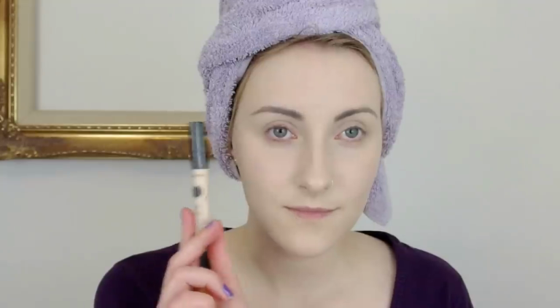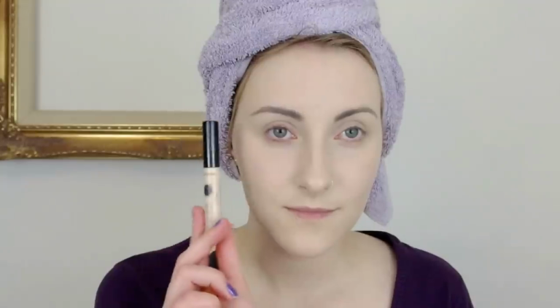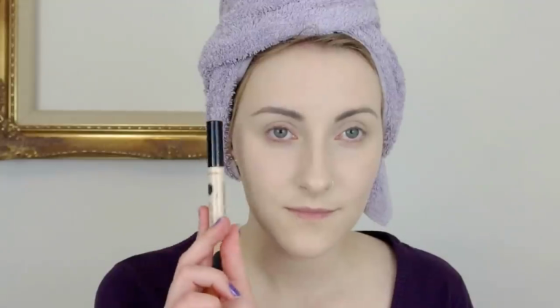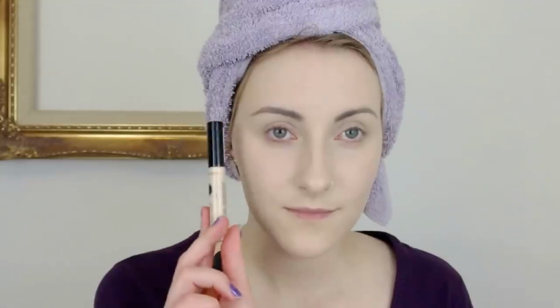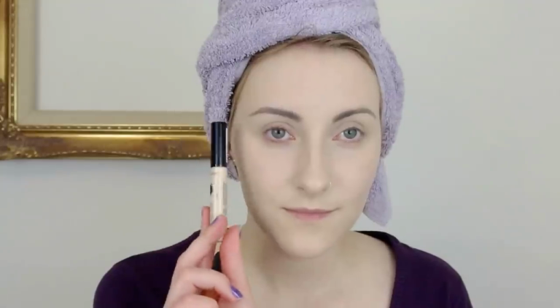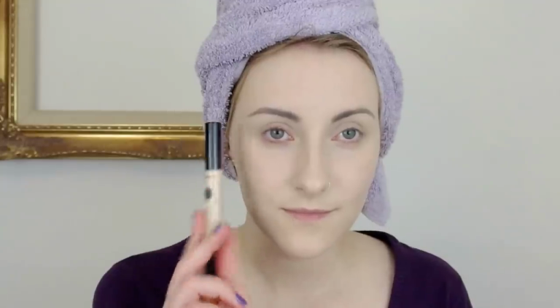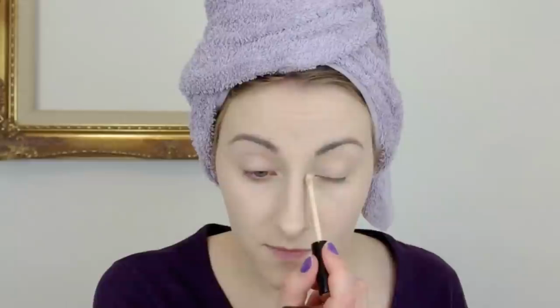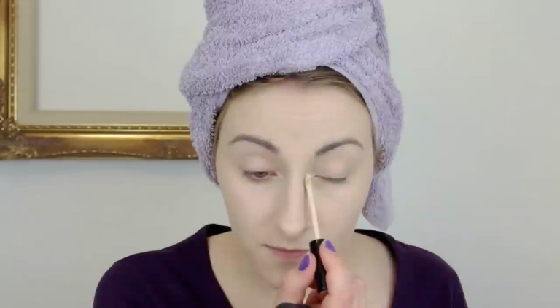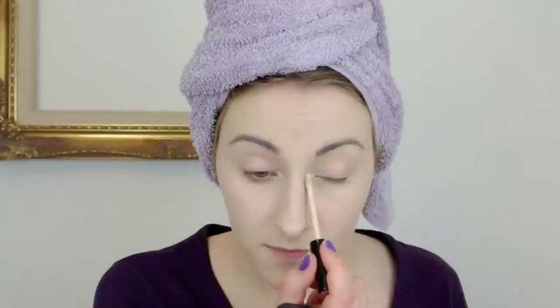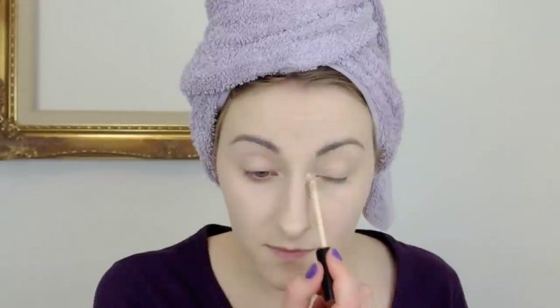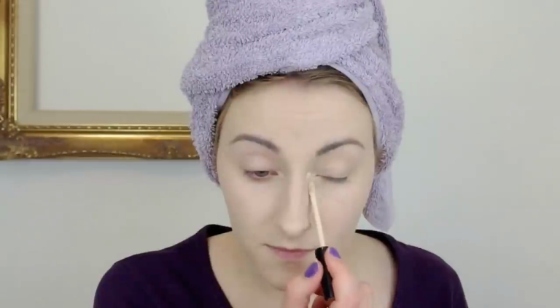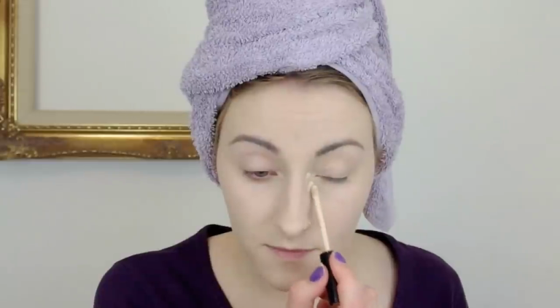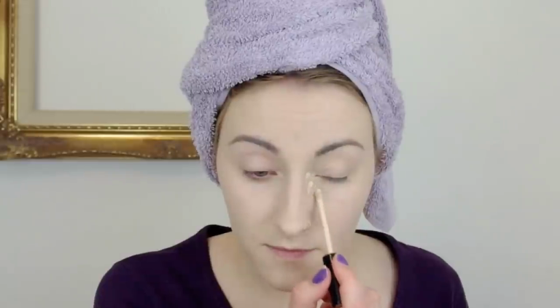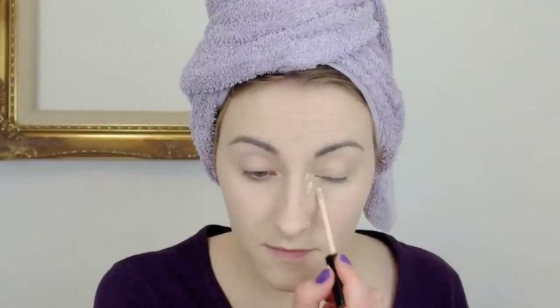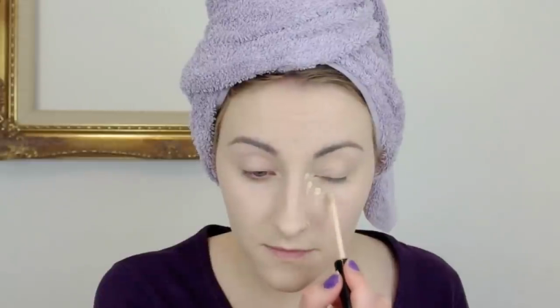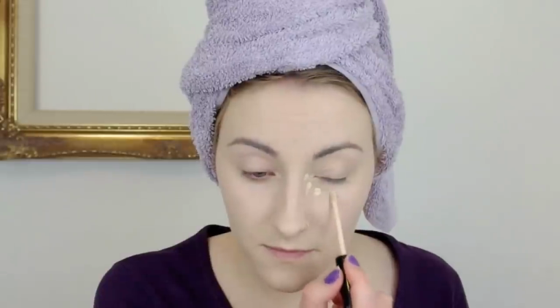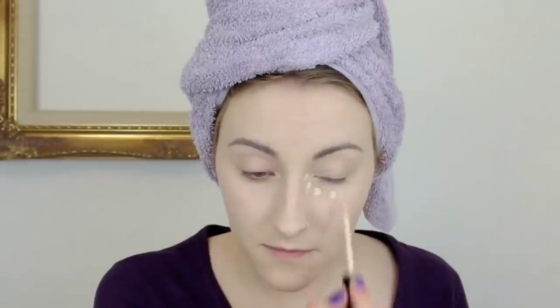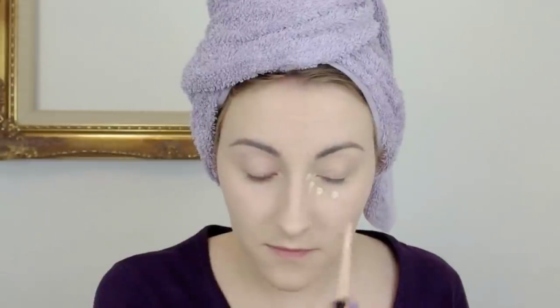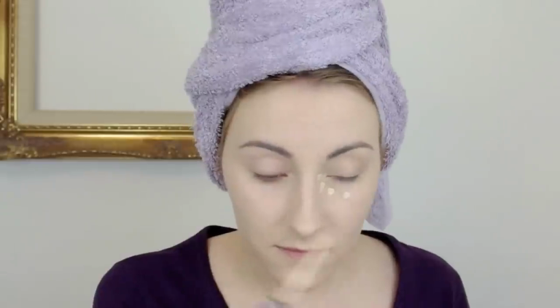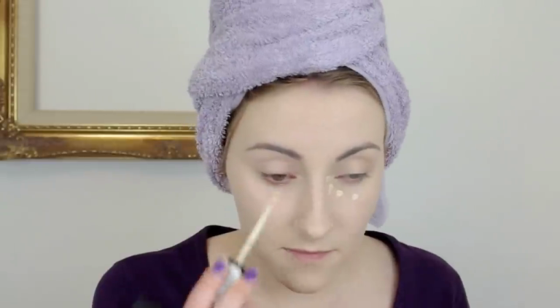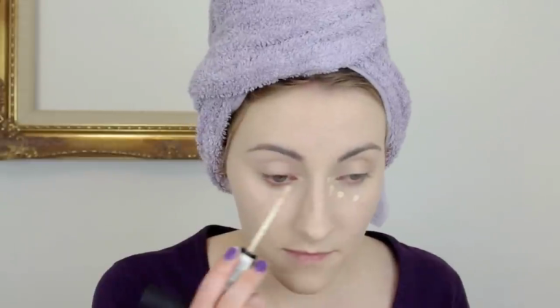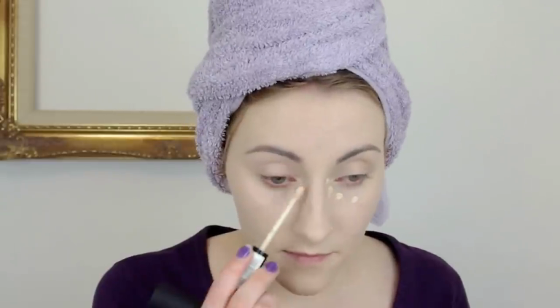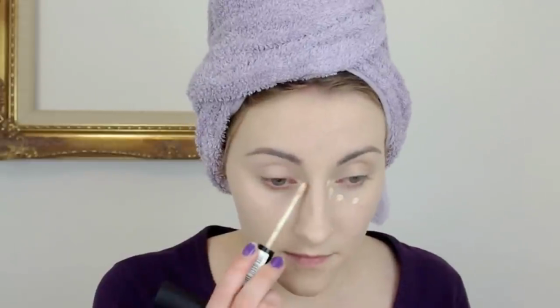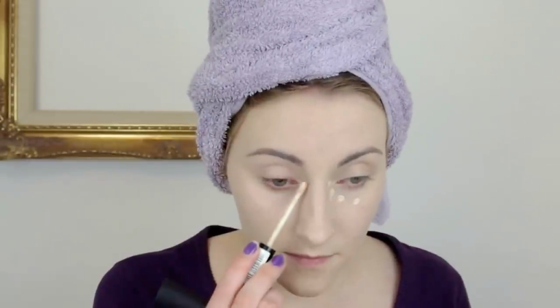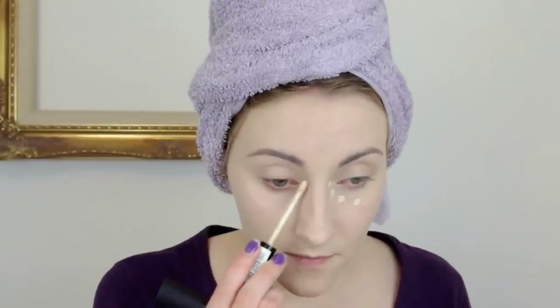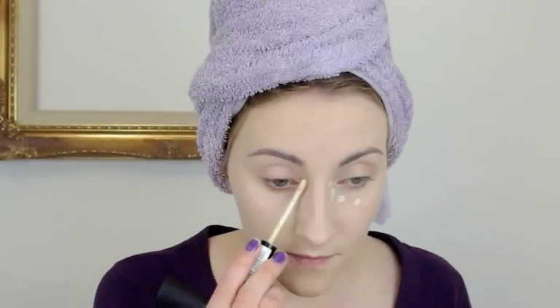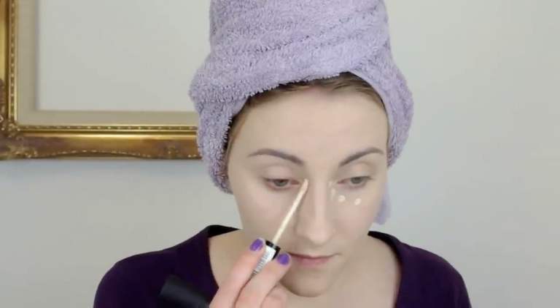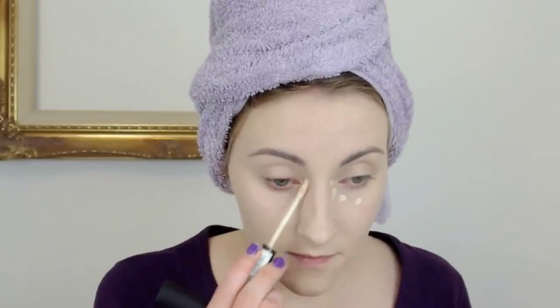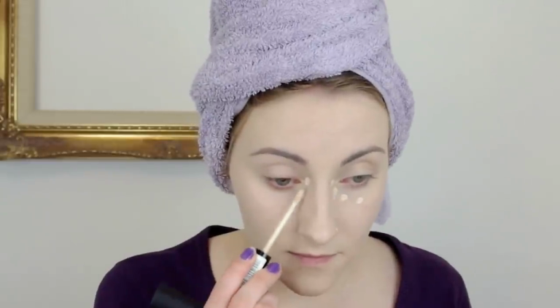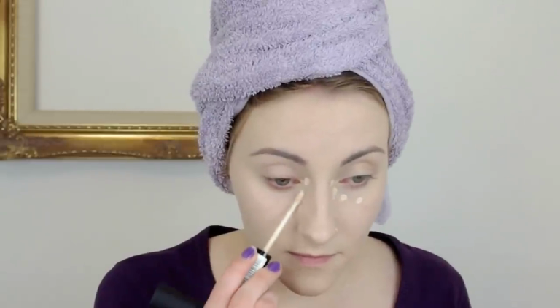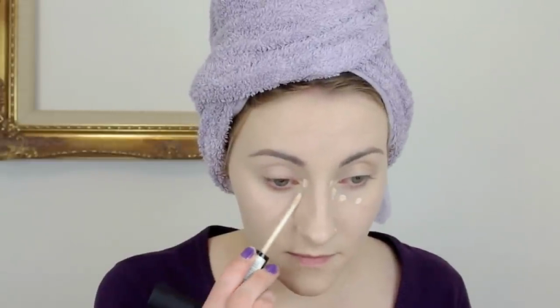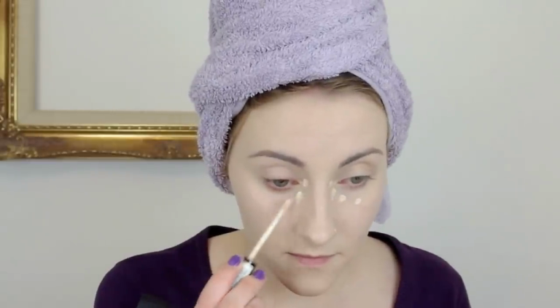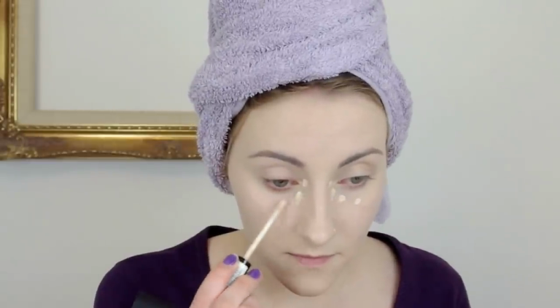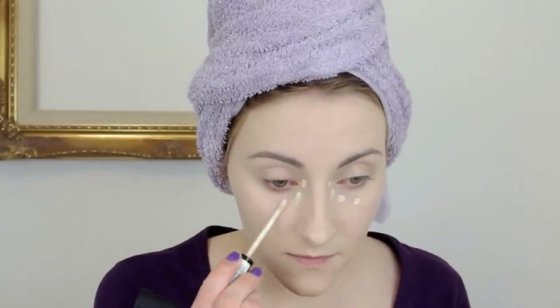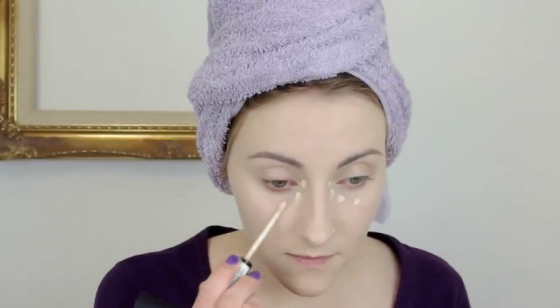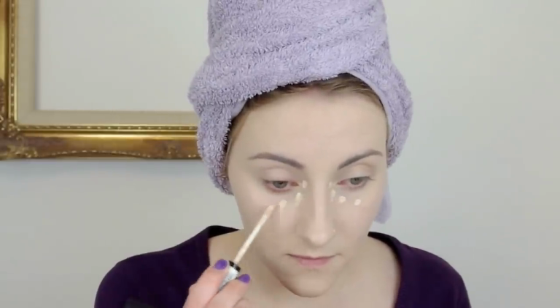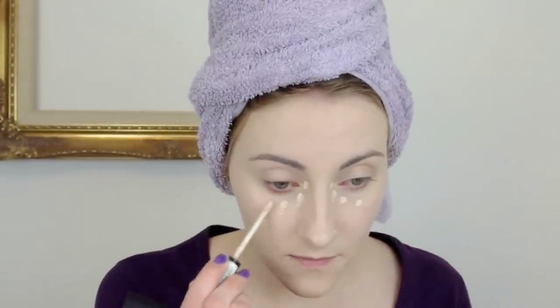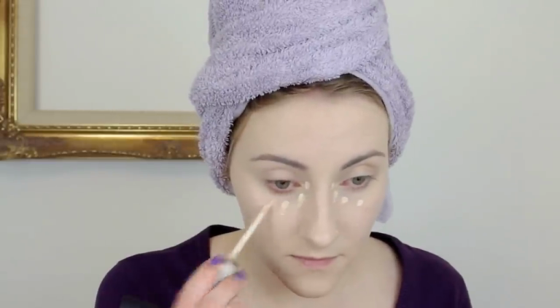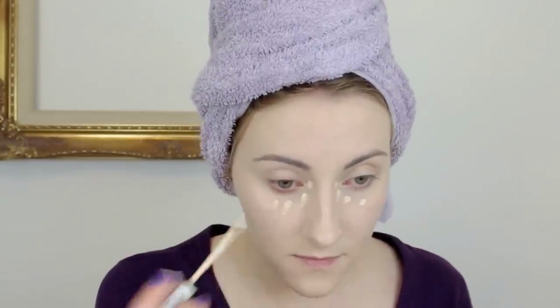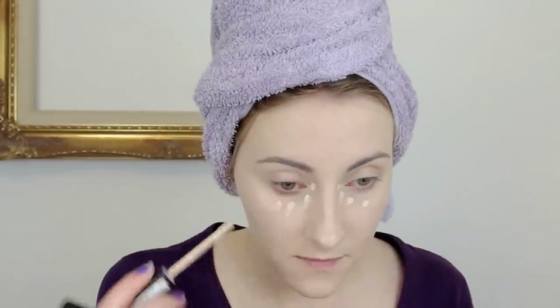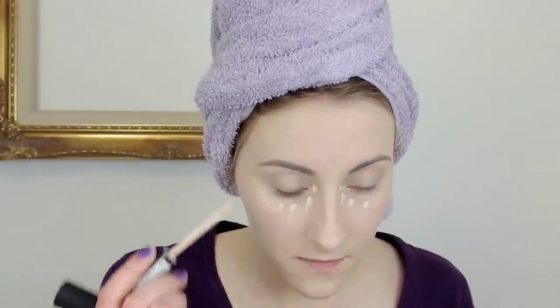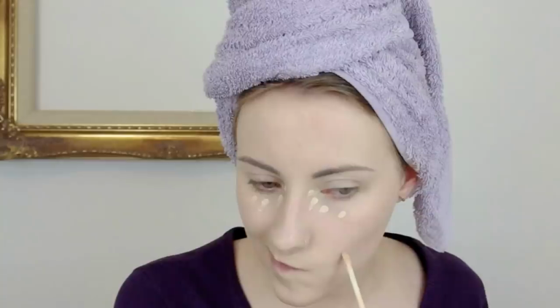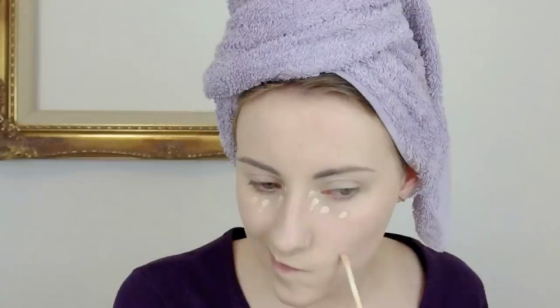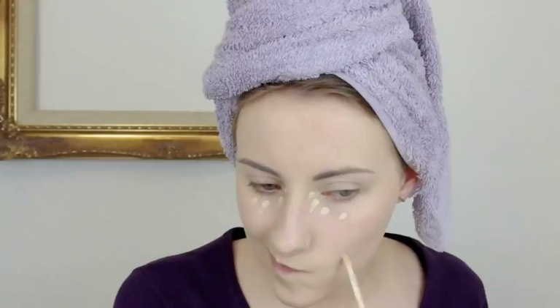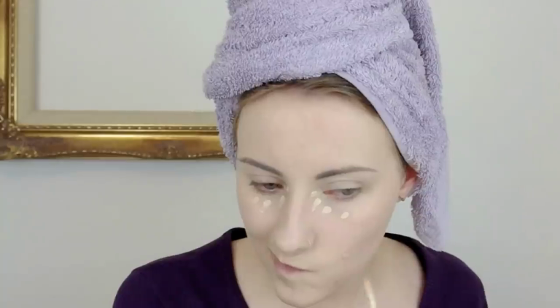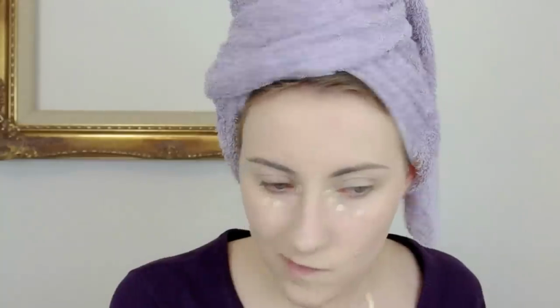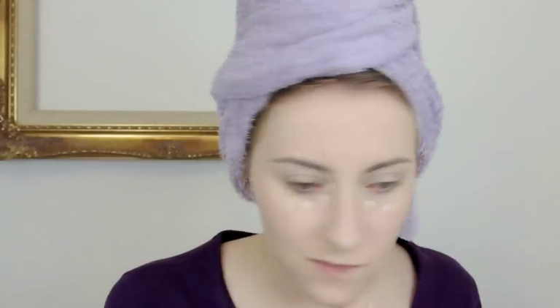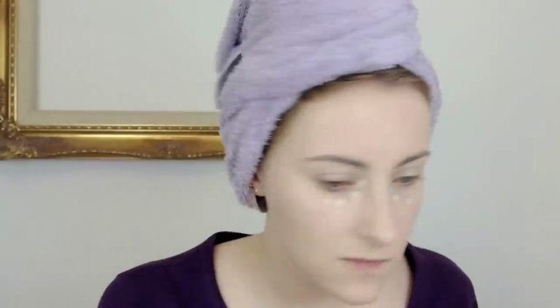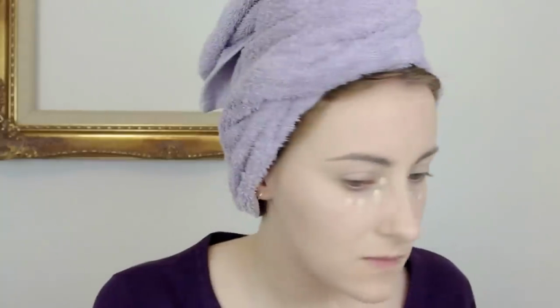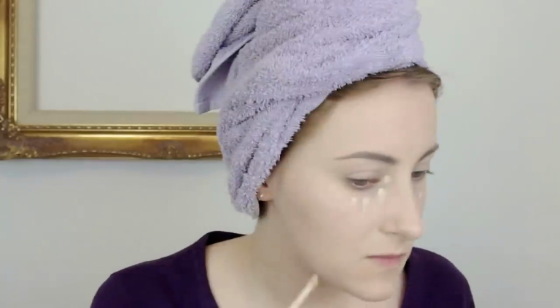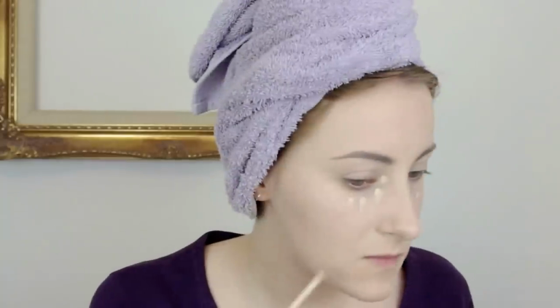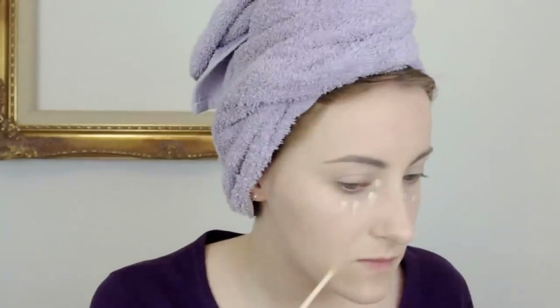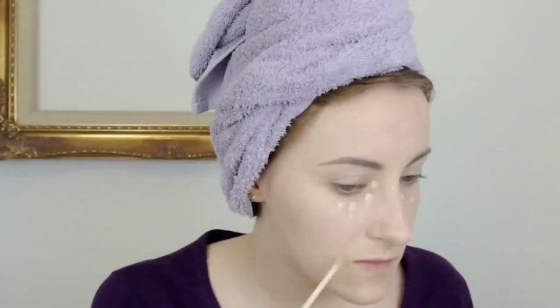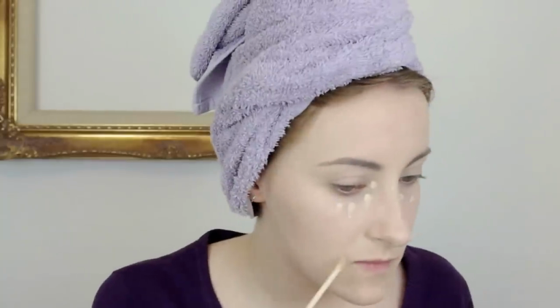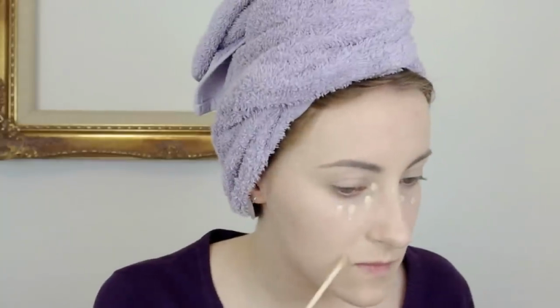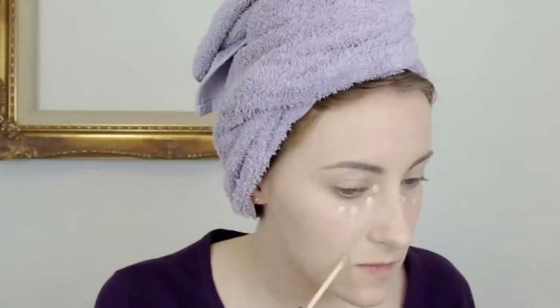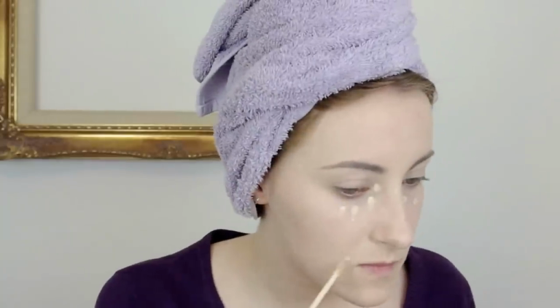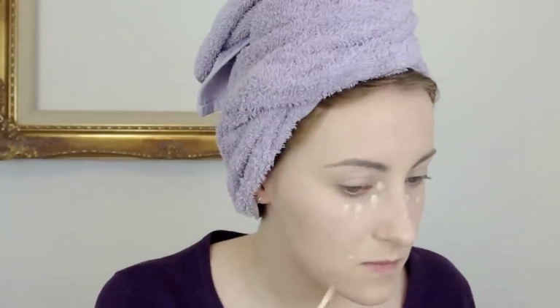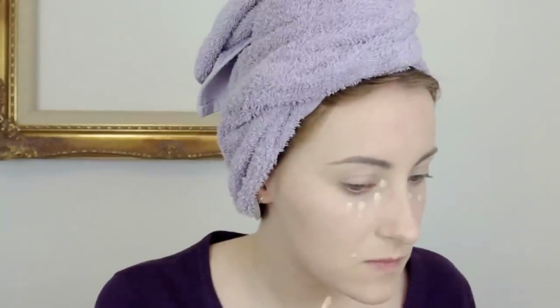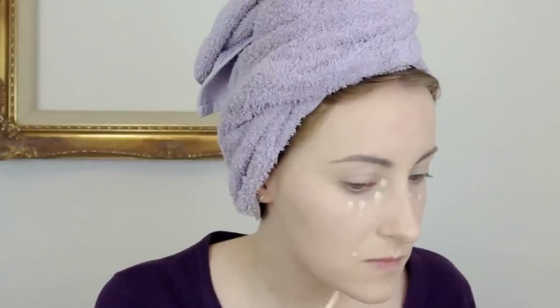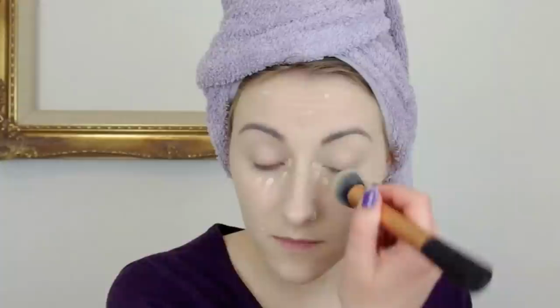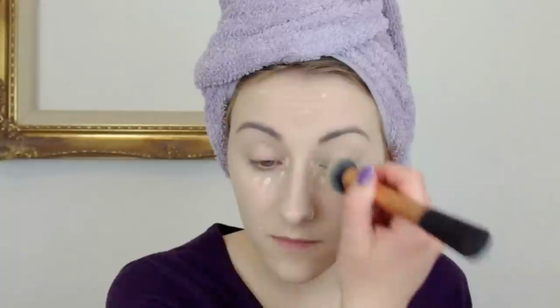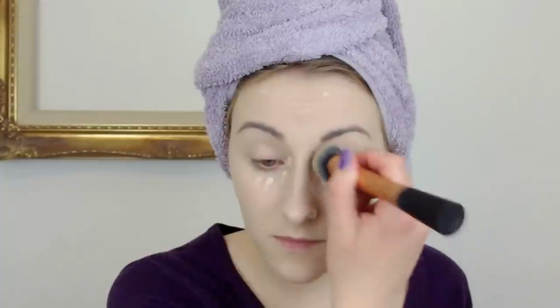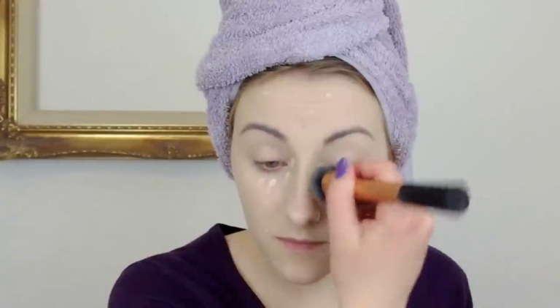For concealer I use Collection 2000's Lasting Perfection Concealer, which I'm sure you have all seen before. I put this under my eyes and on any blemishes.